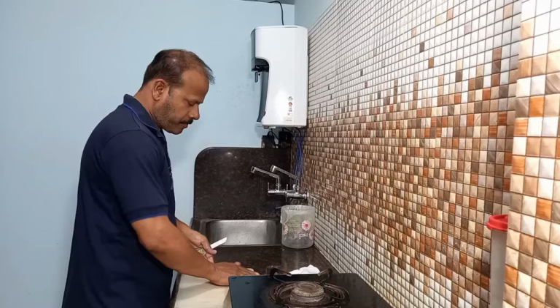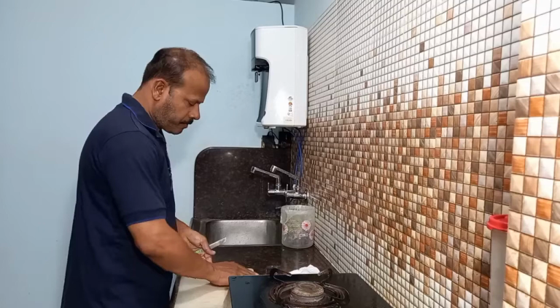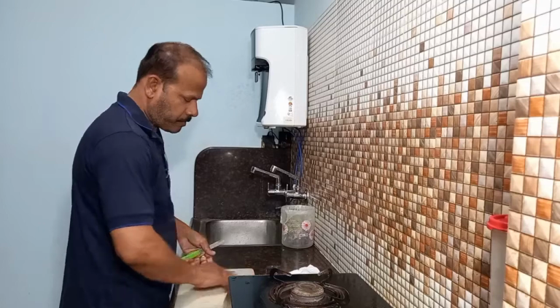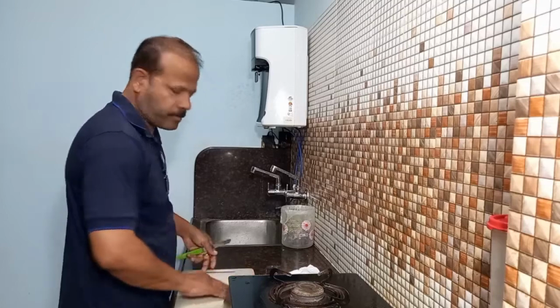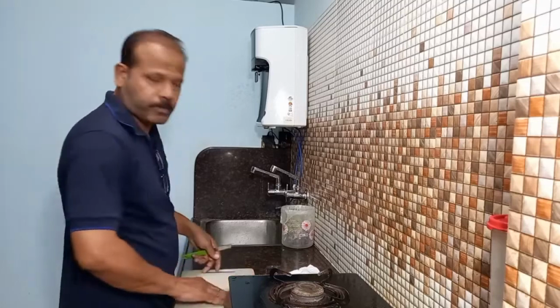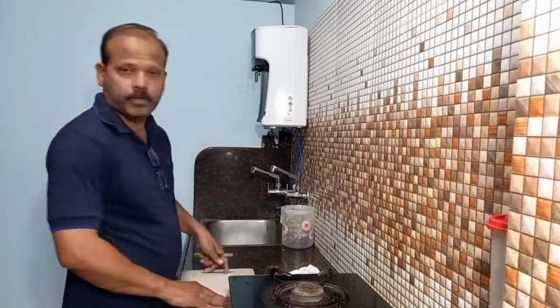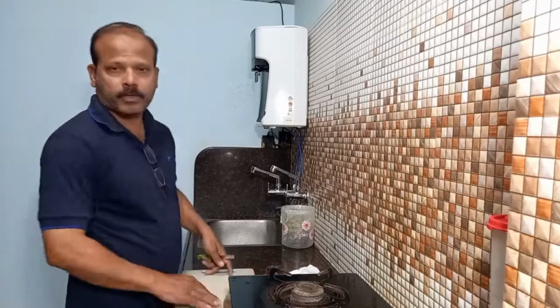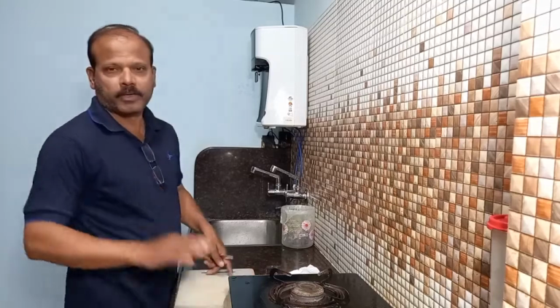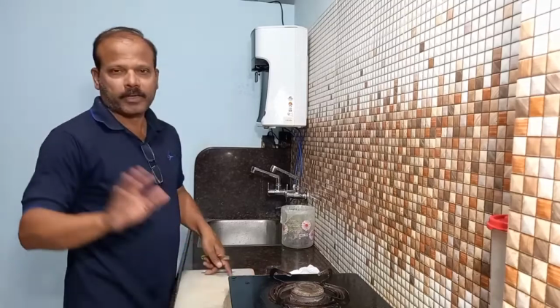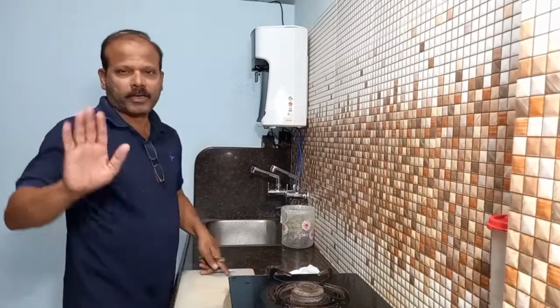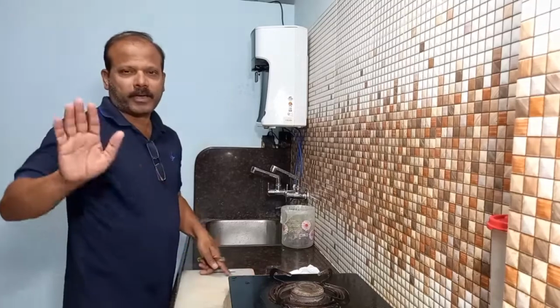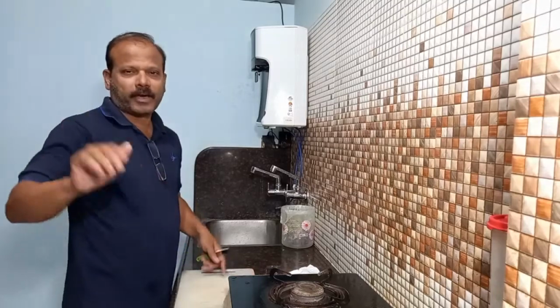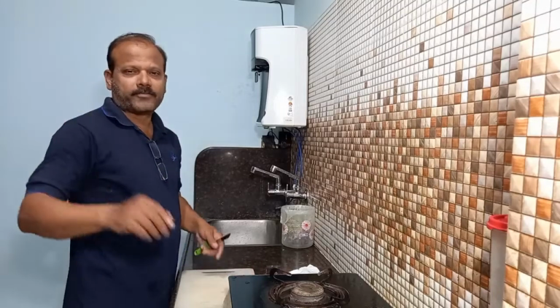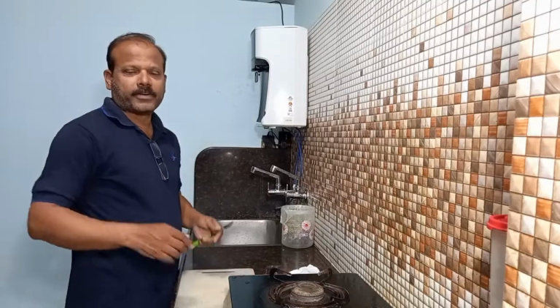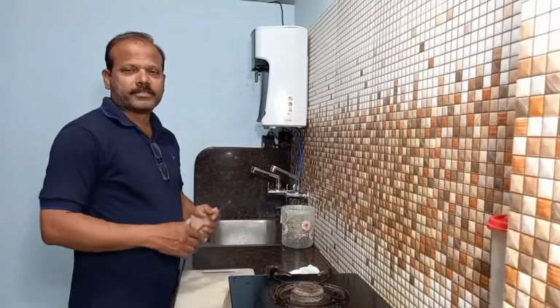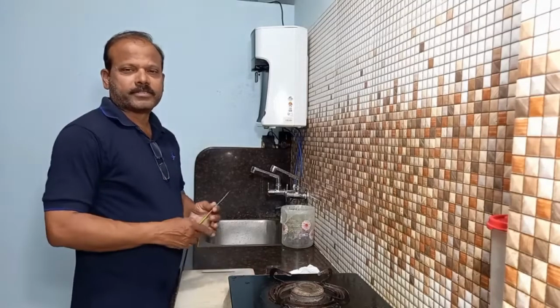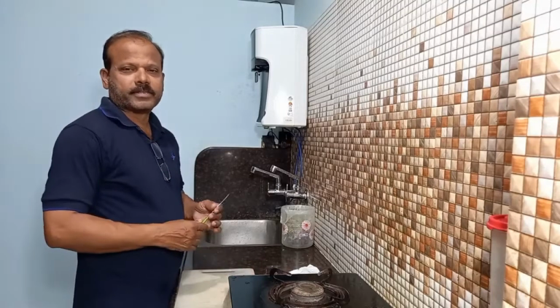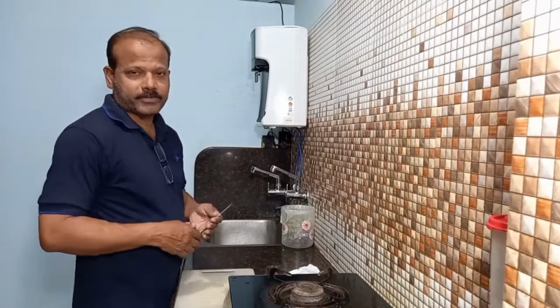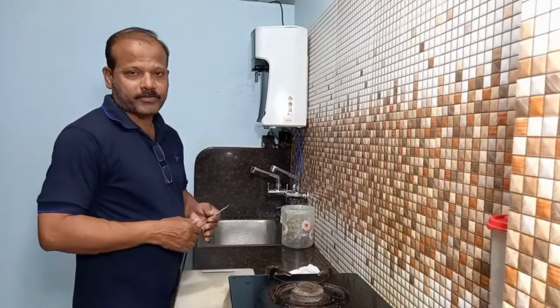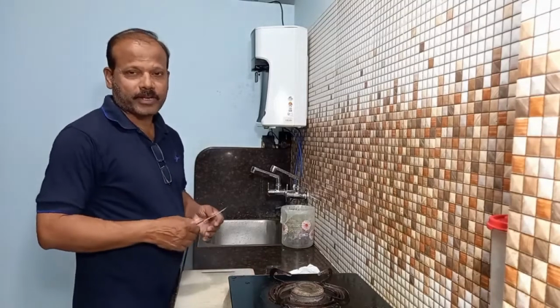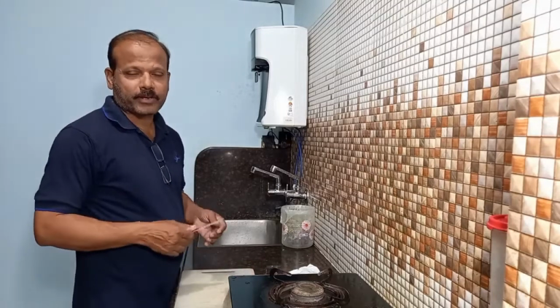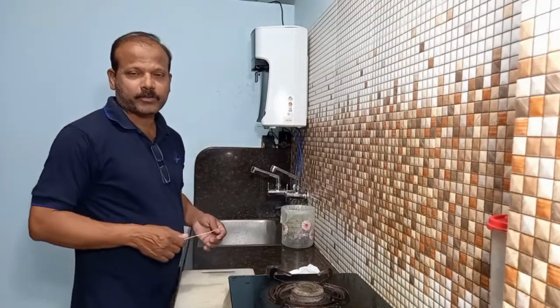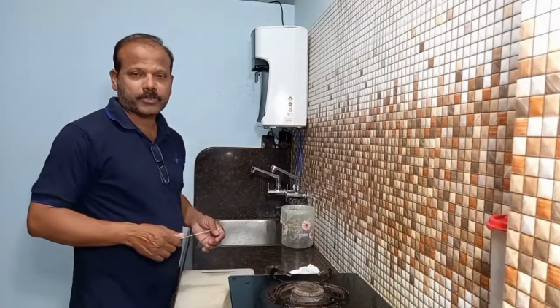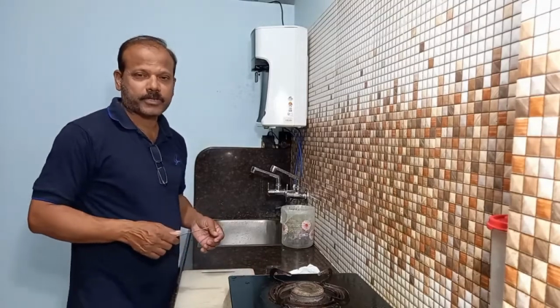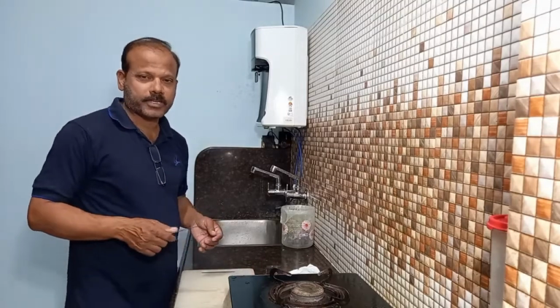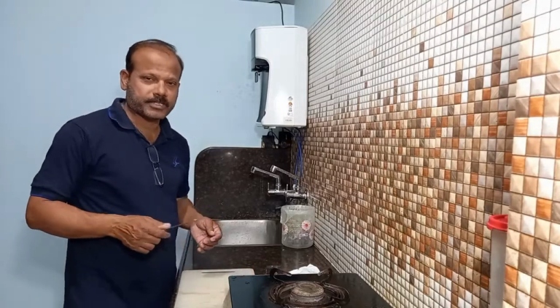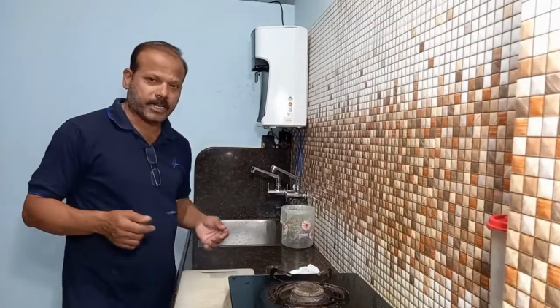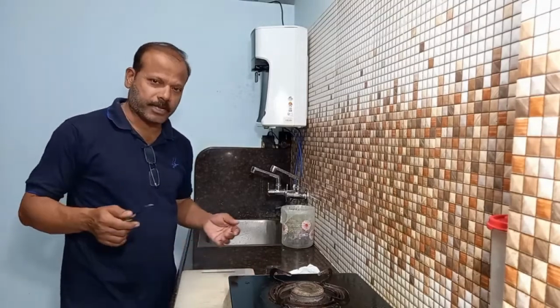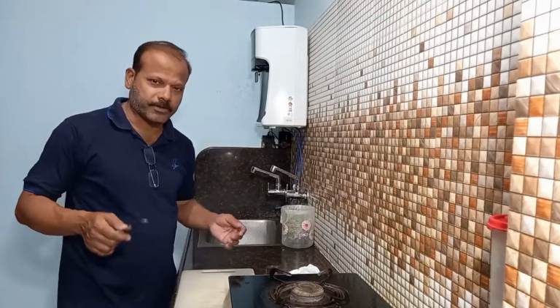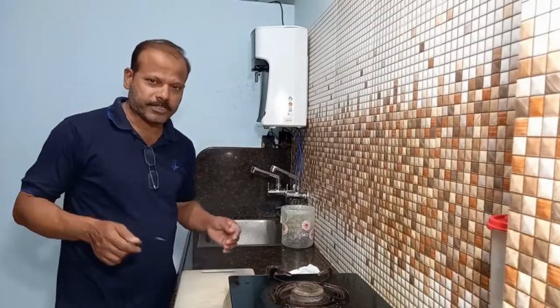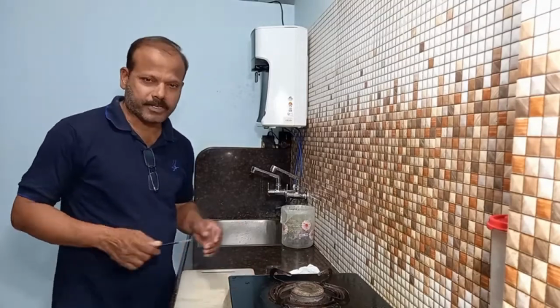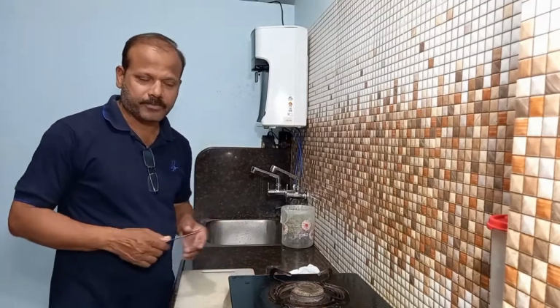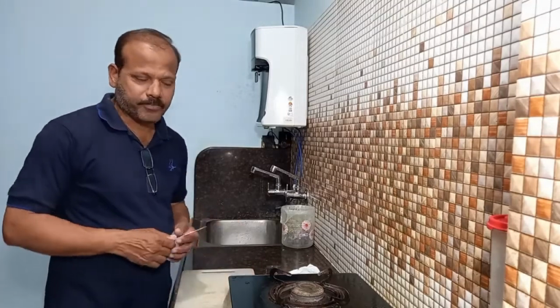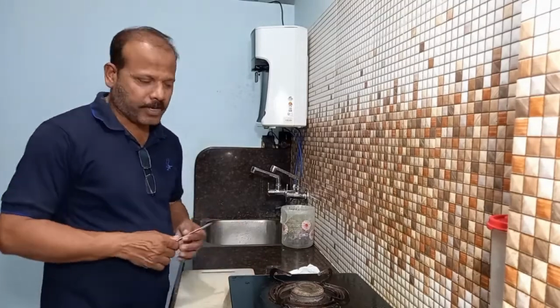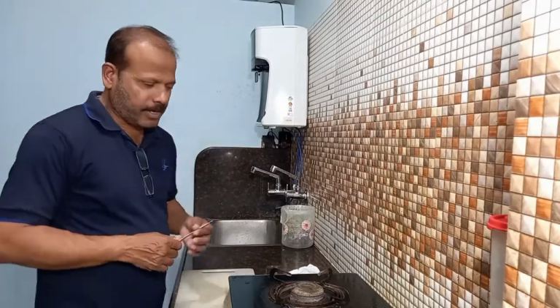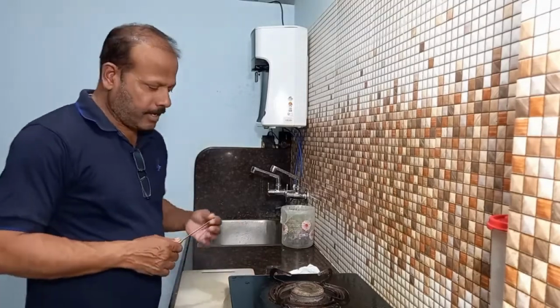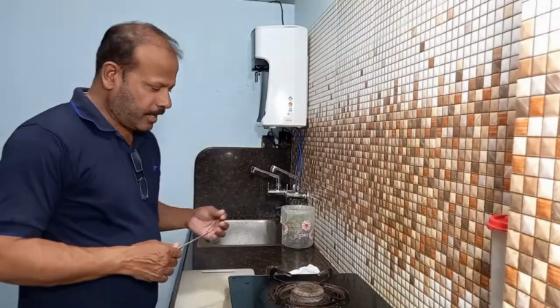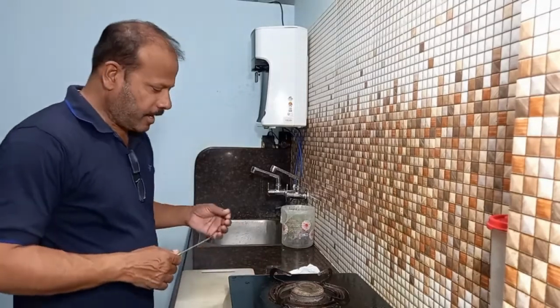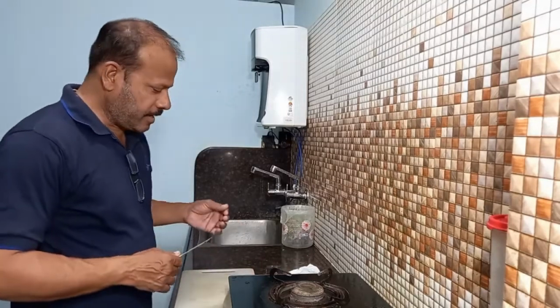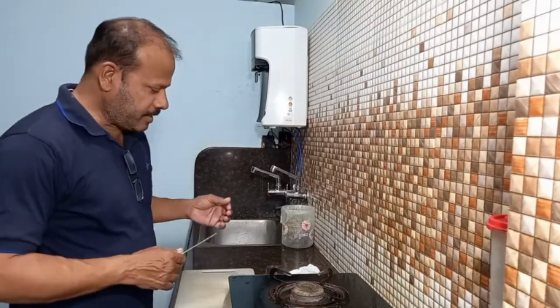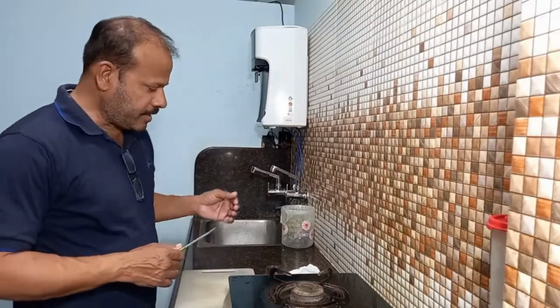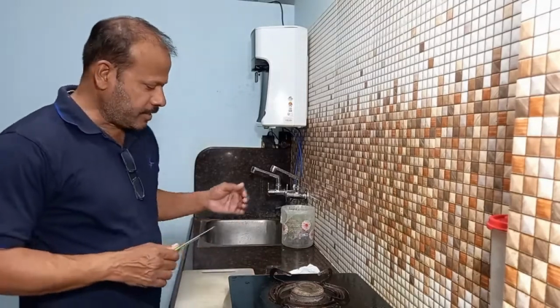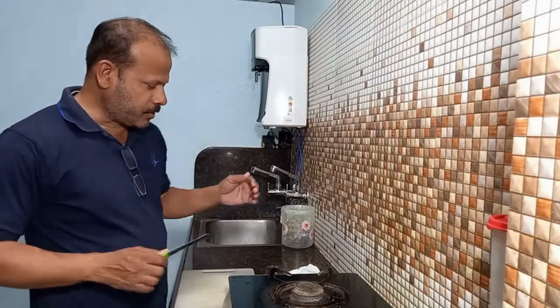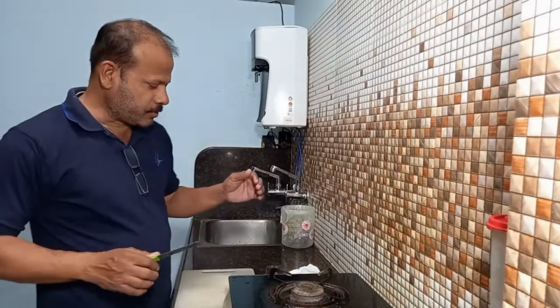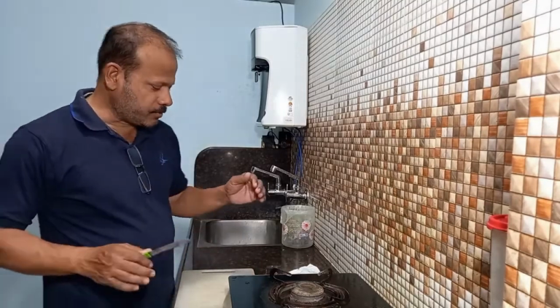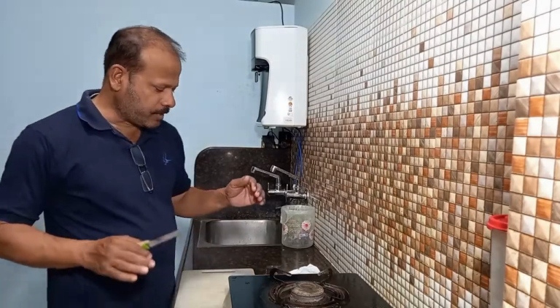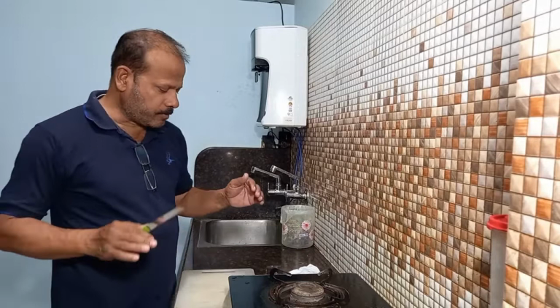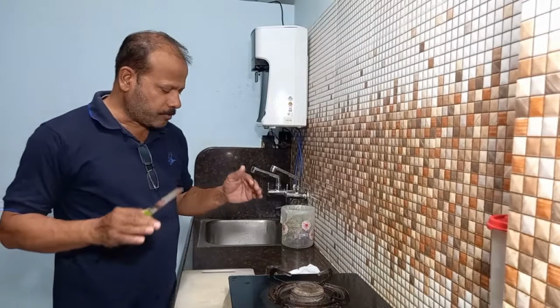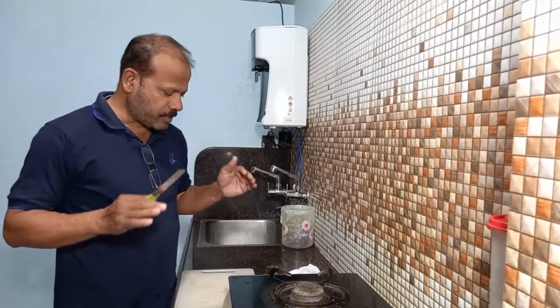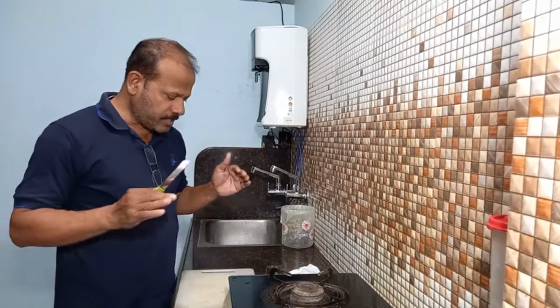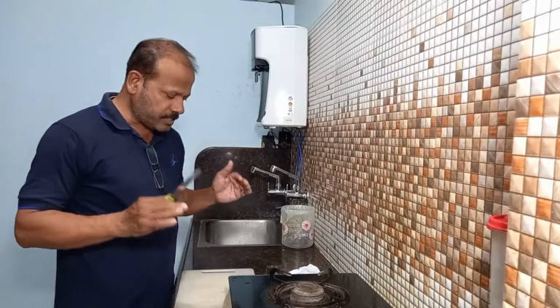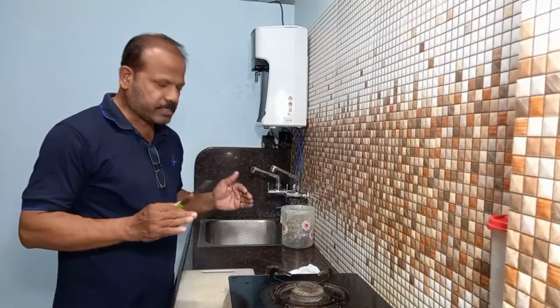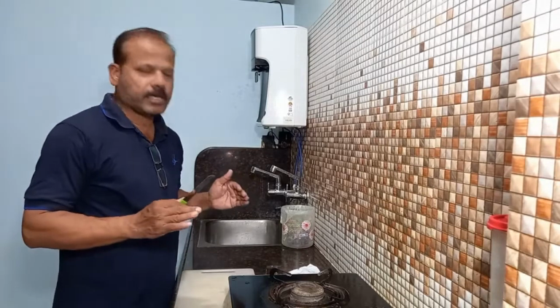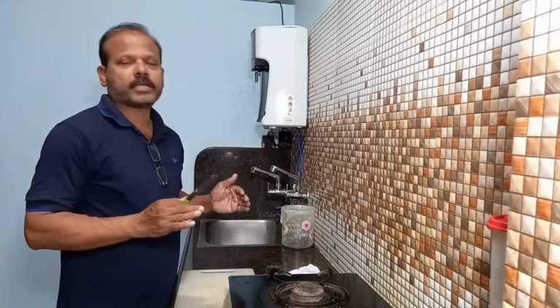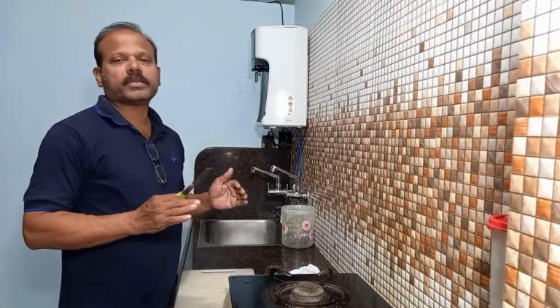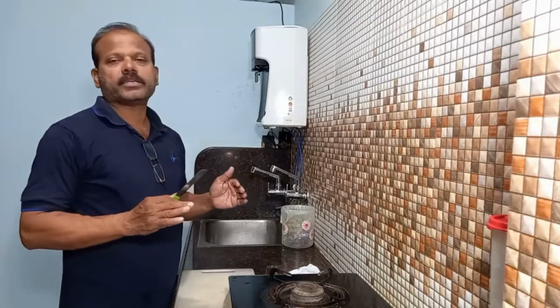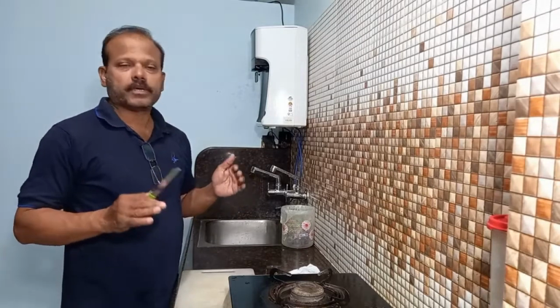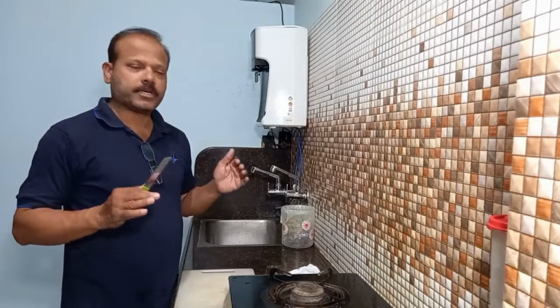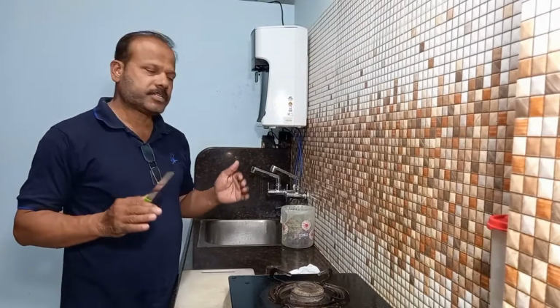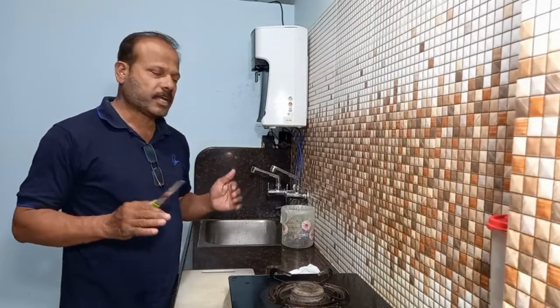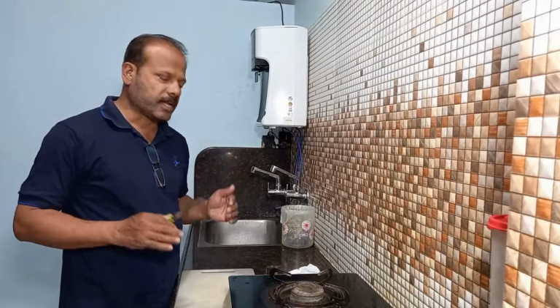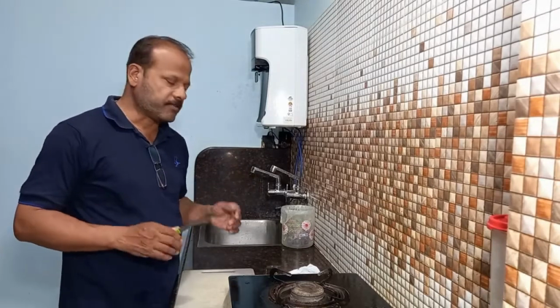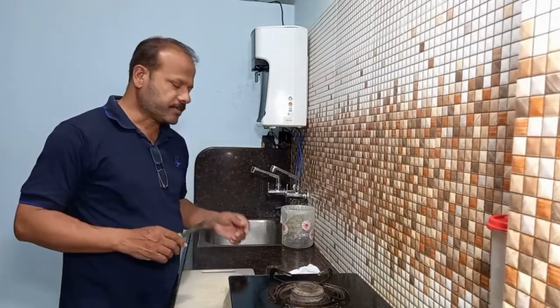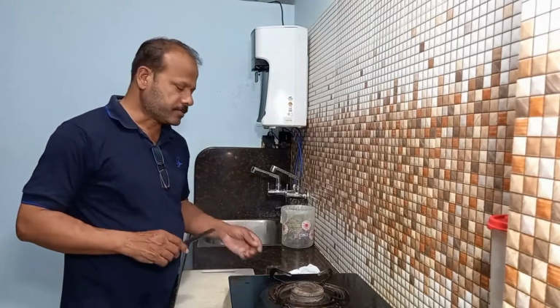Hi friends, welcome to Isha Live Kitchen. Today I am going to tell you about Isha Live Kitchen.